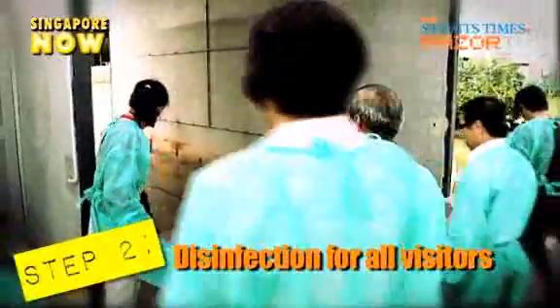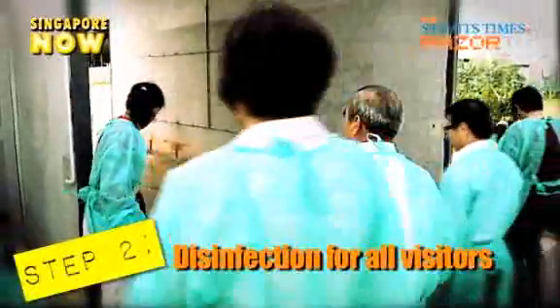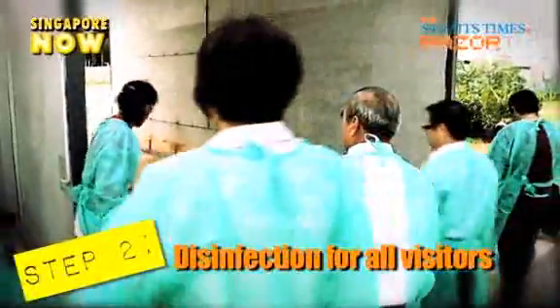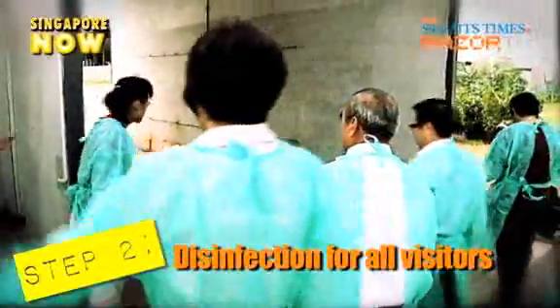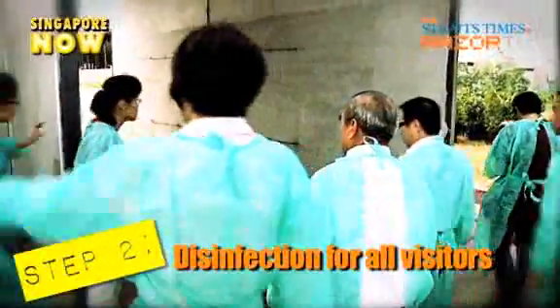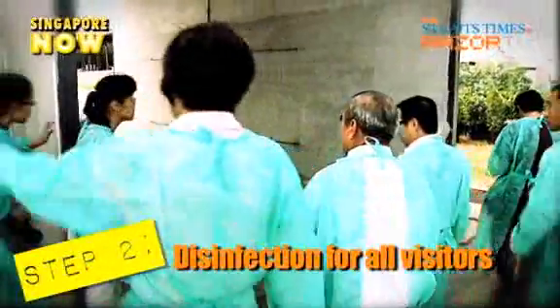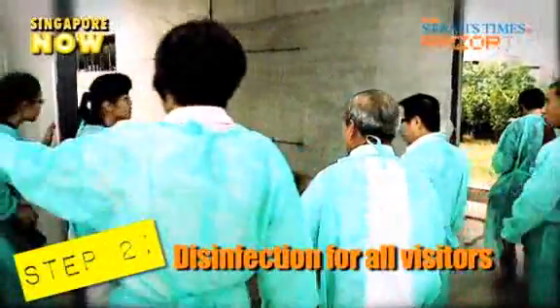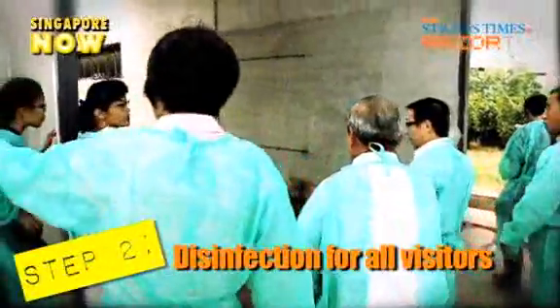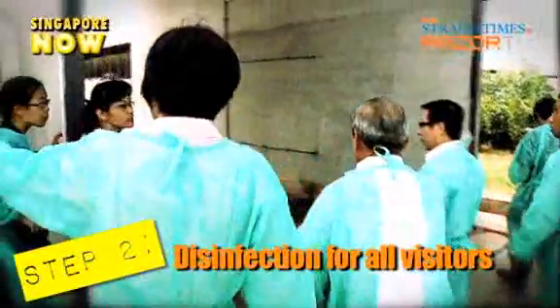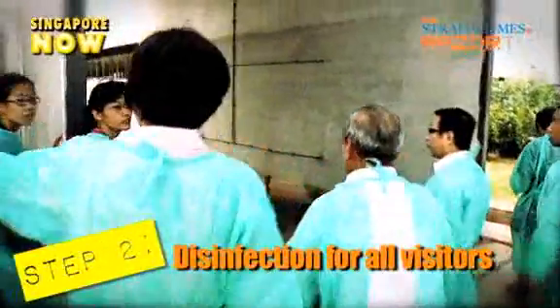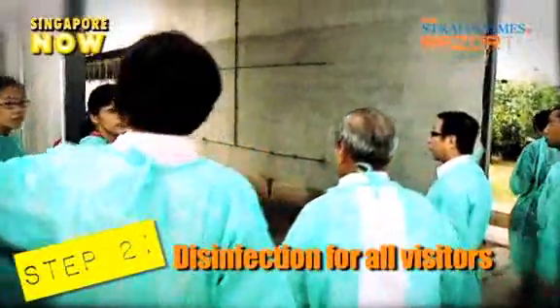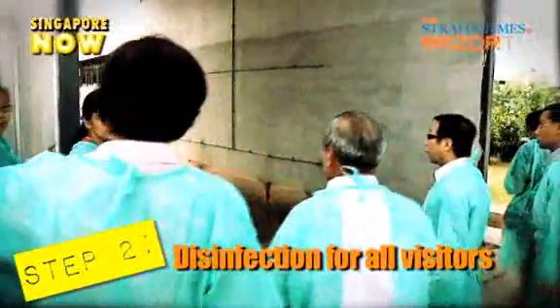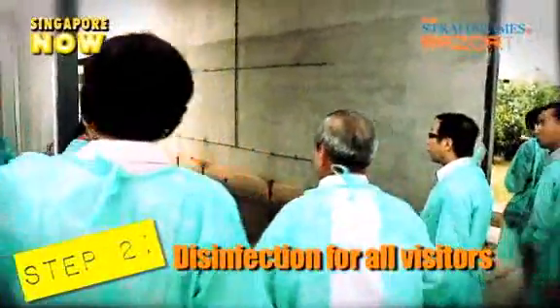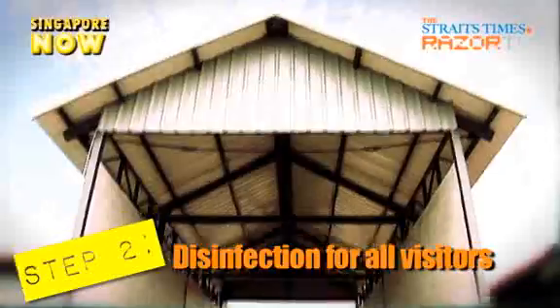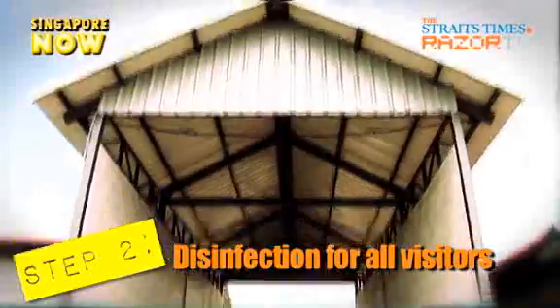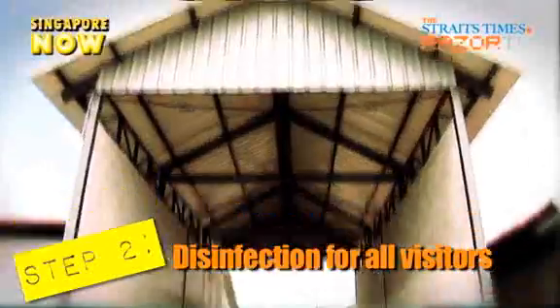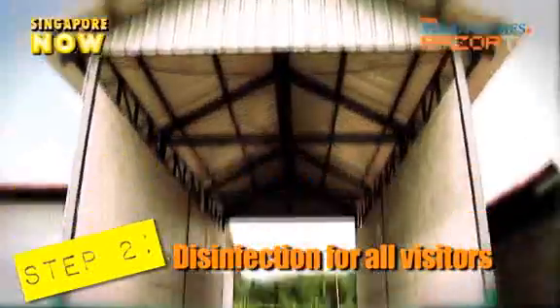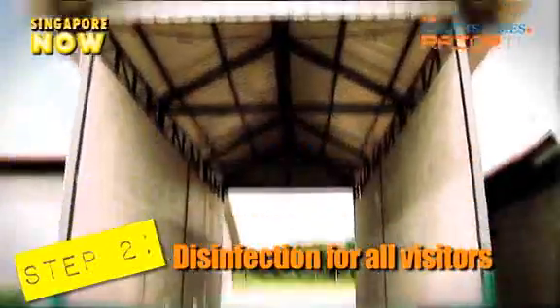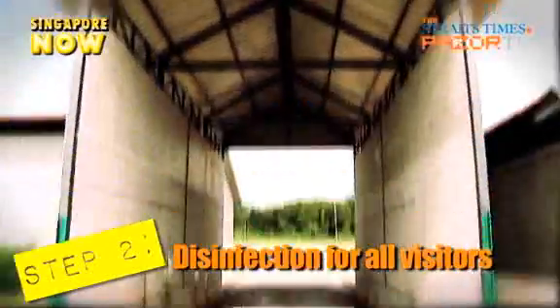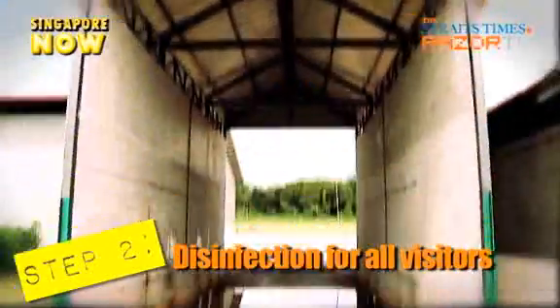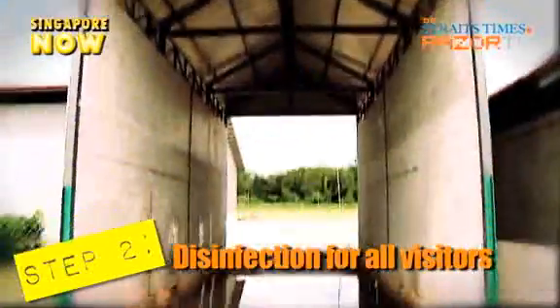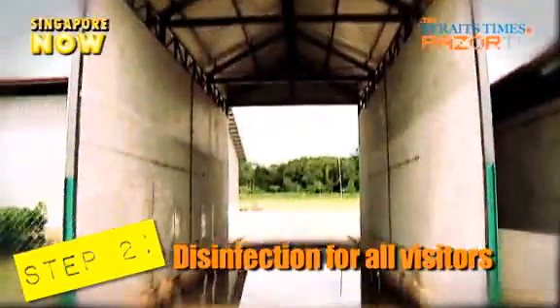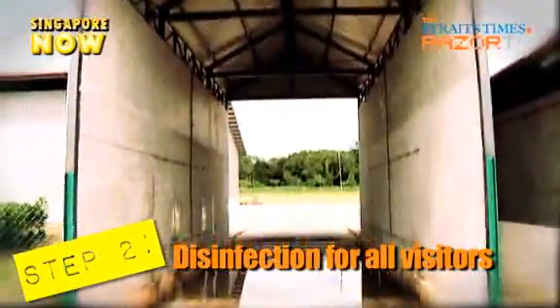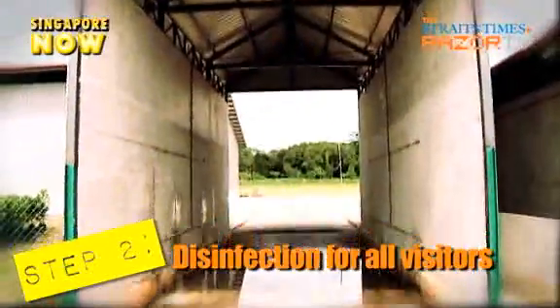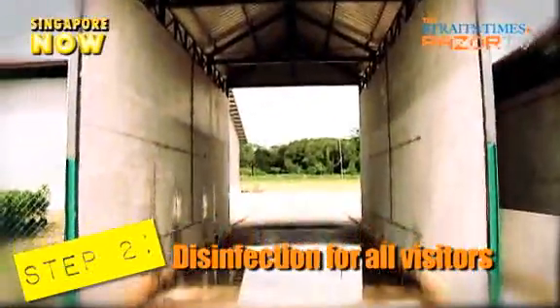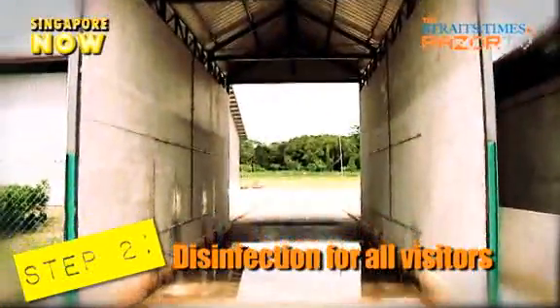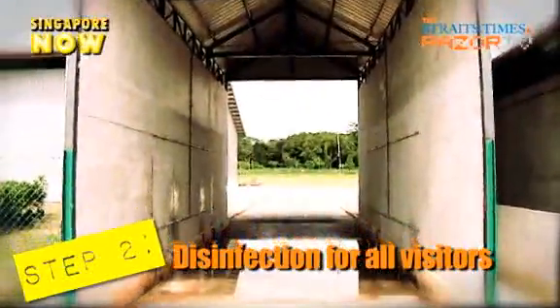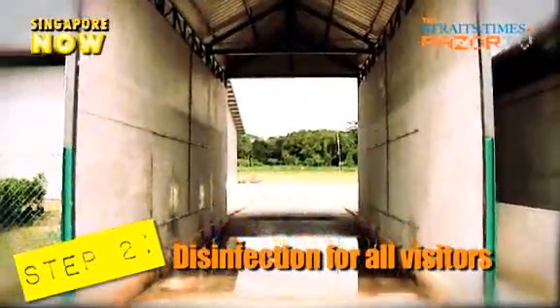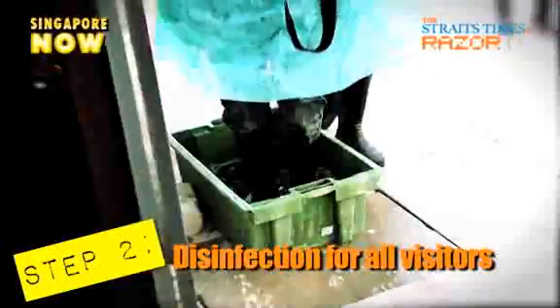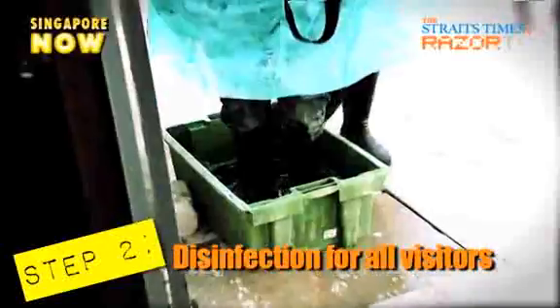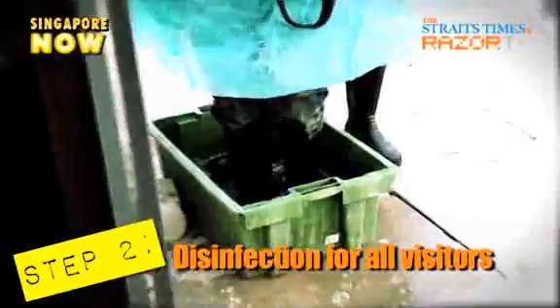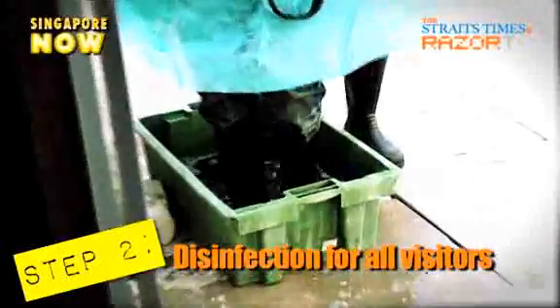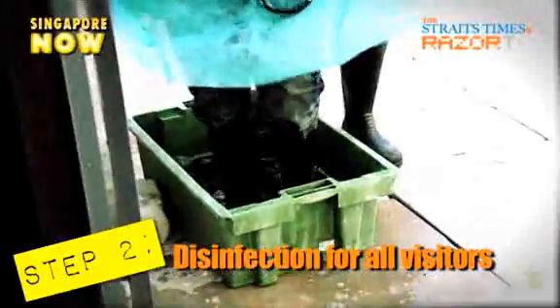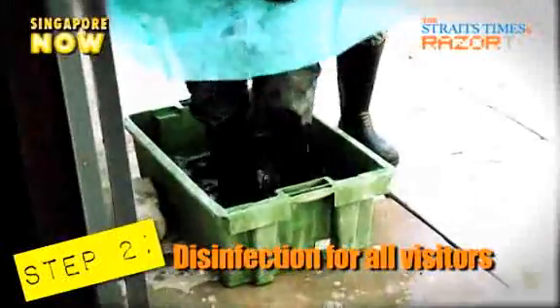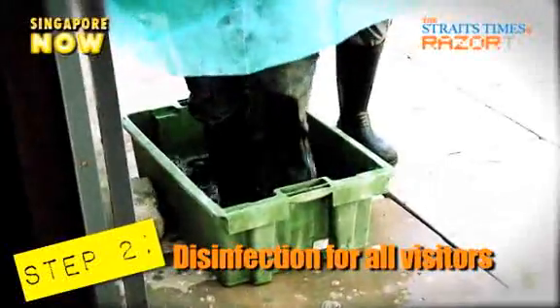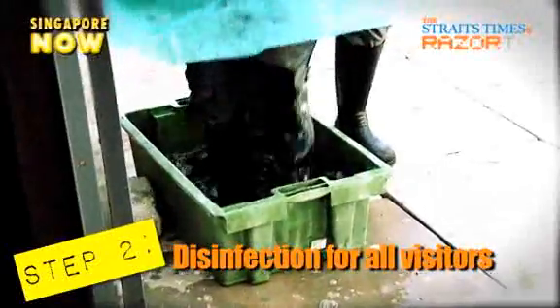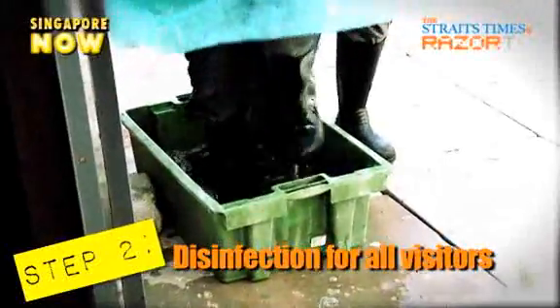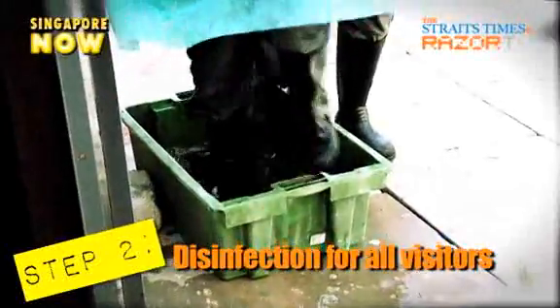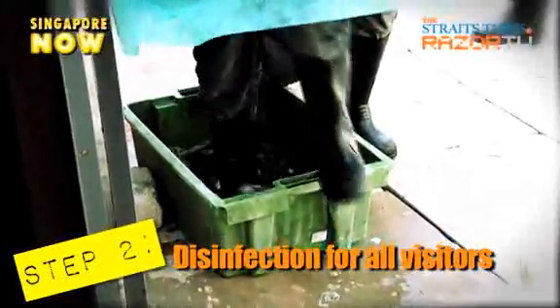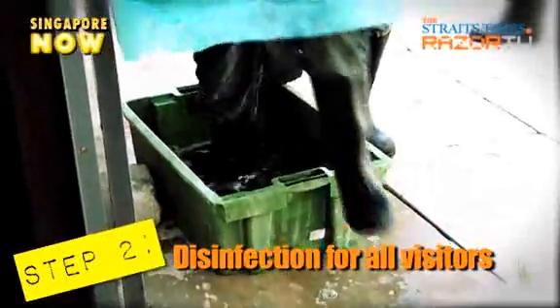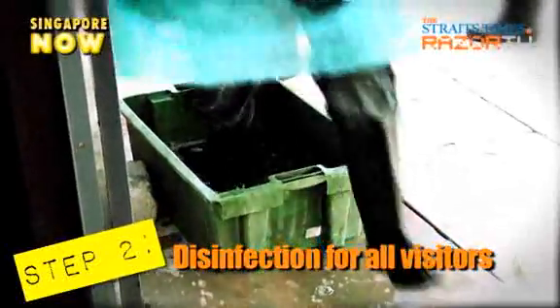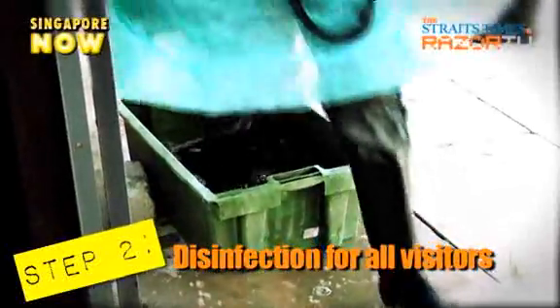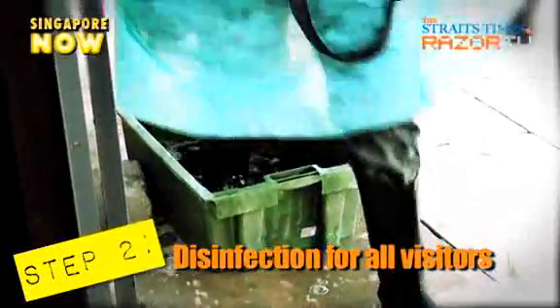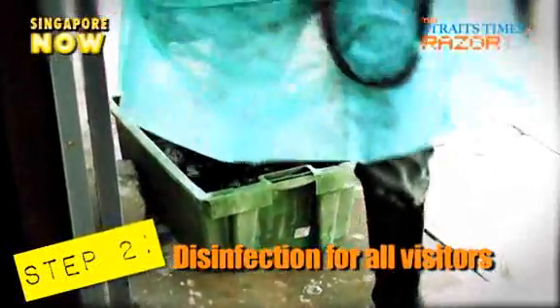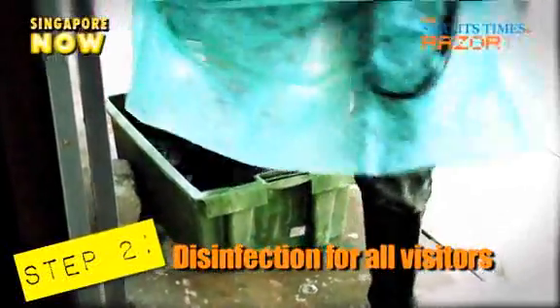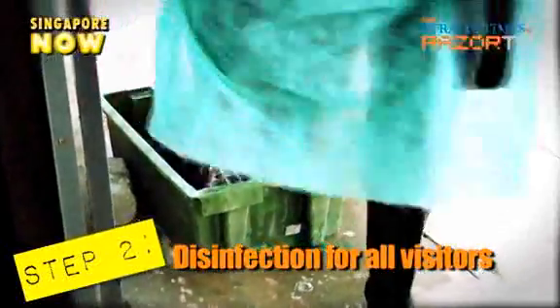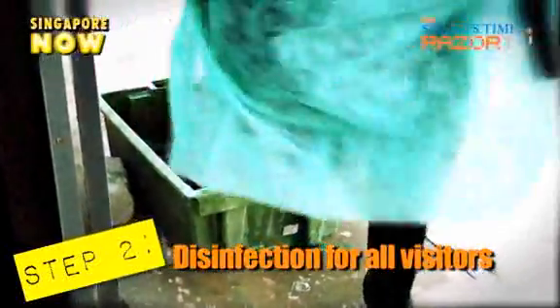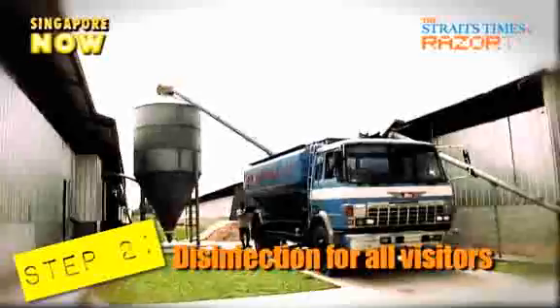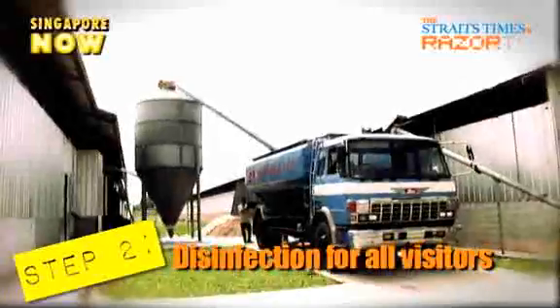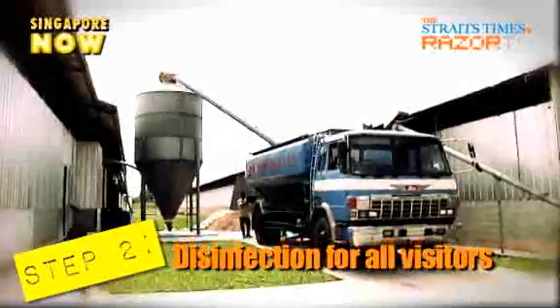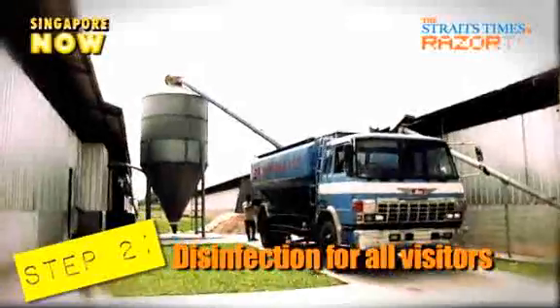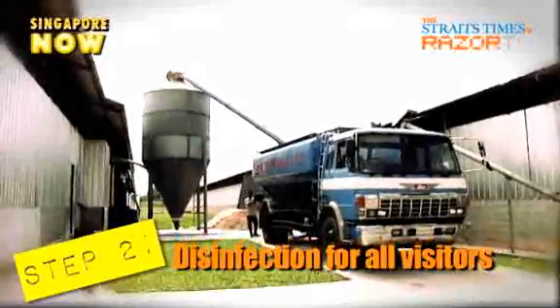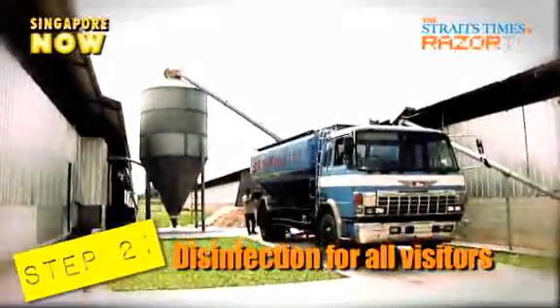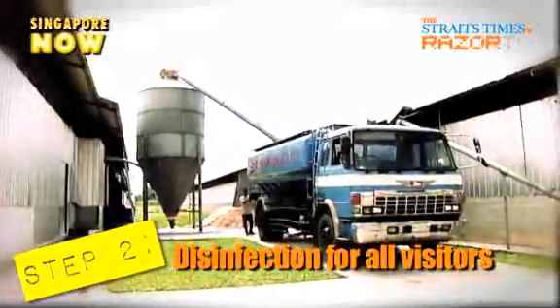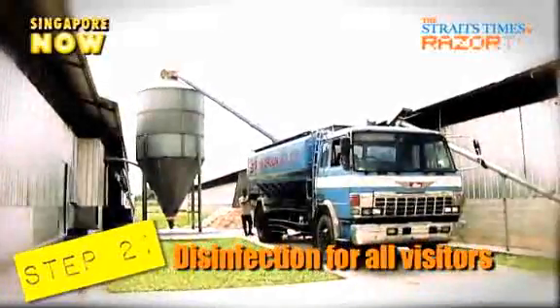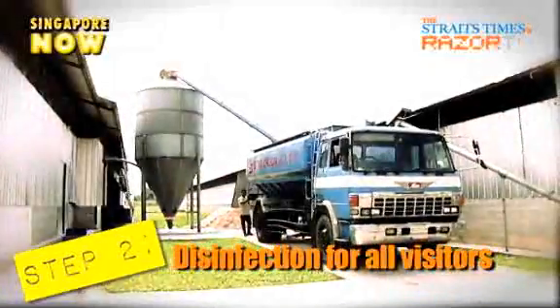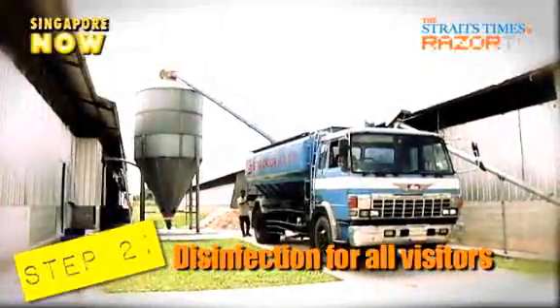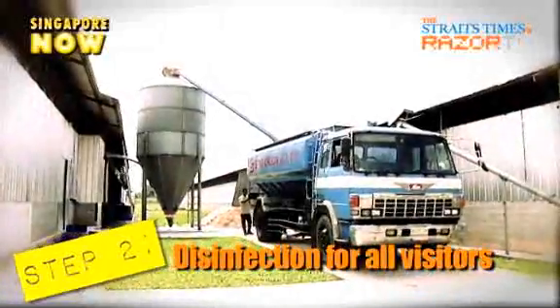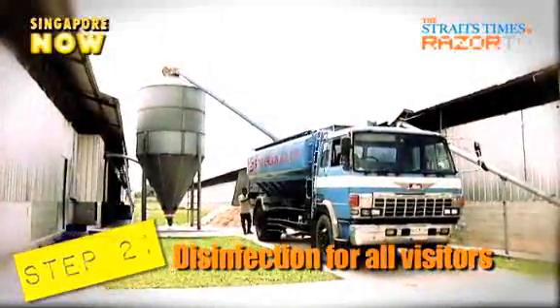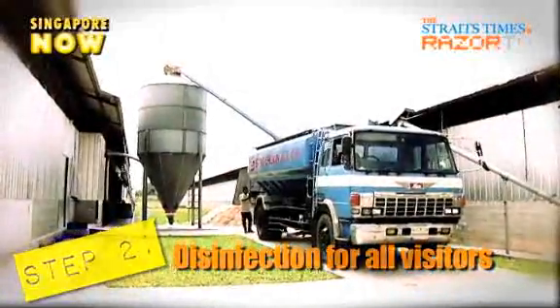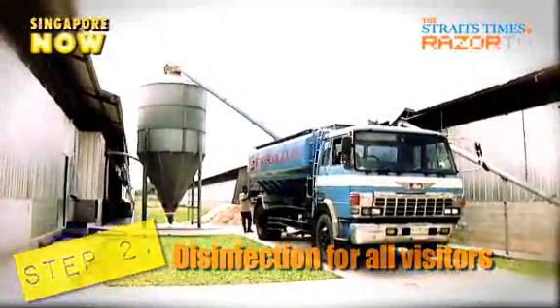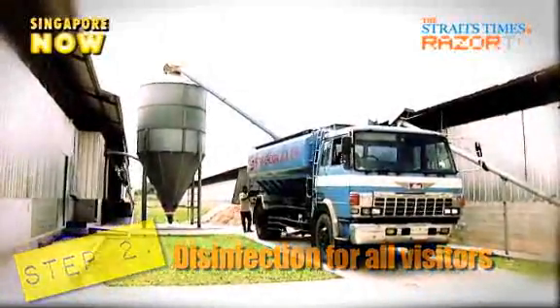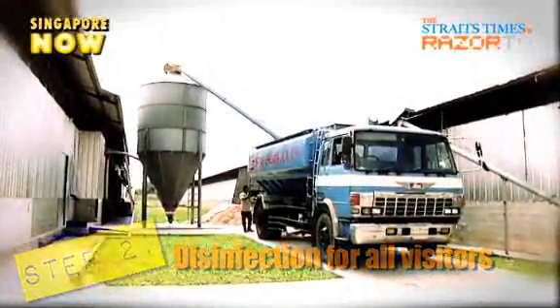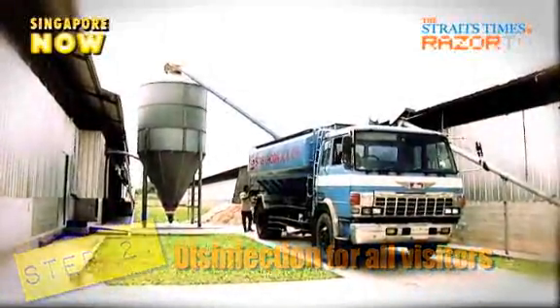Any visitor or vehicle going into the sheds has to be disinfected. This includes lorries carrying the food for the chickens.